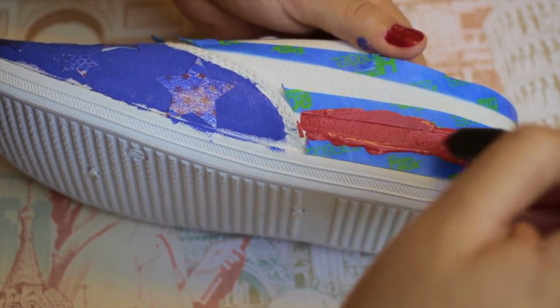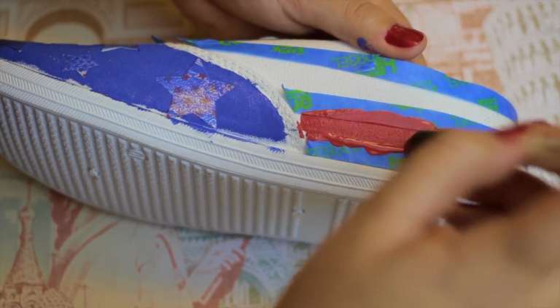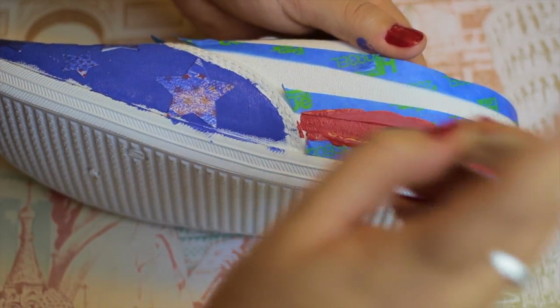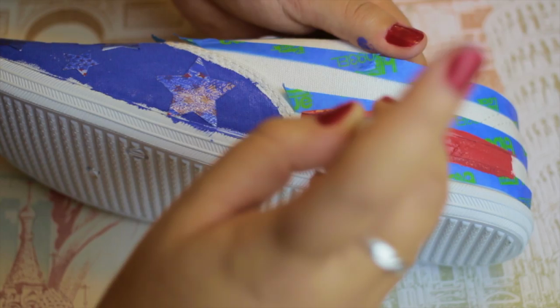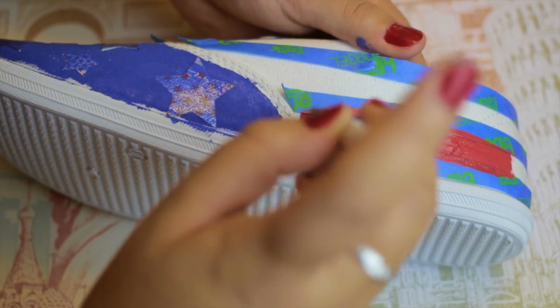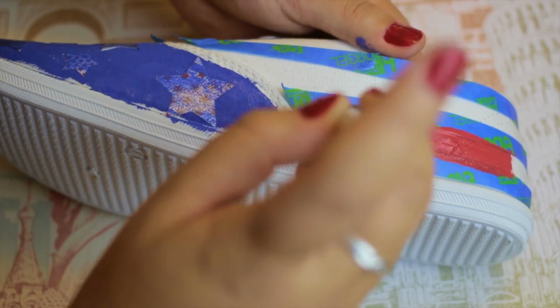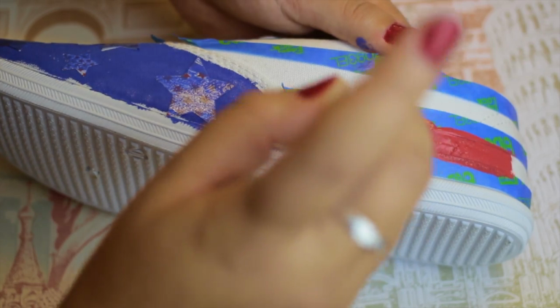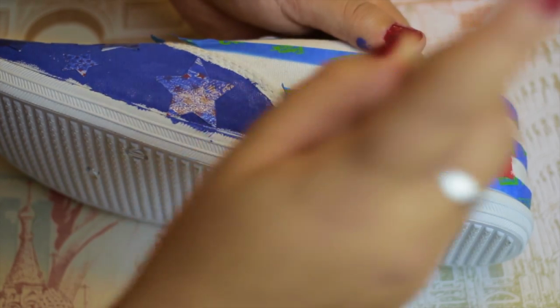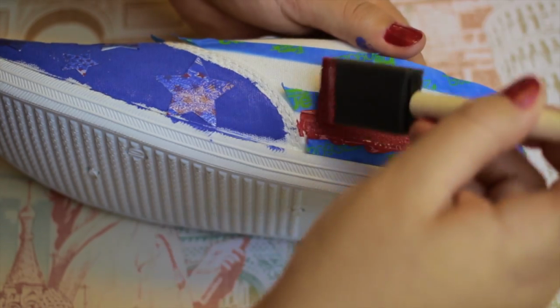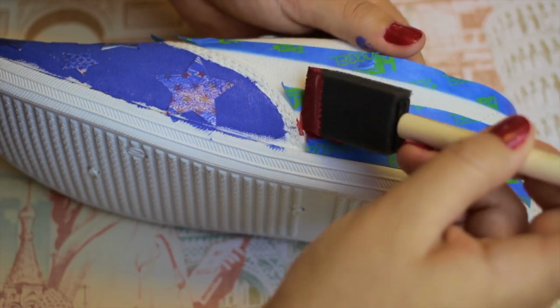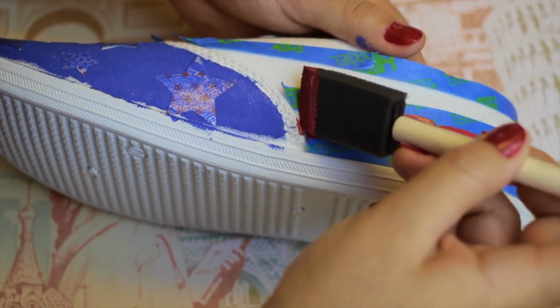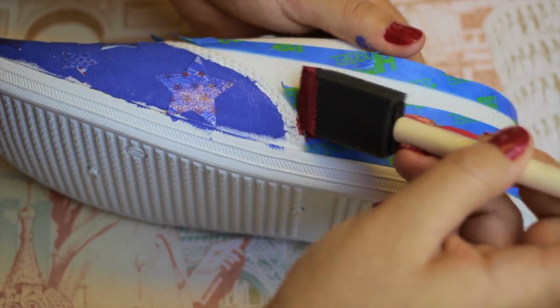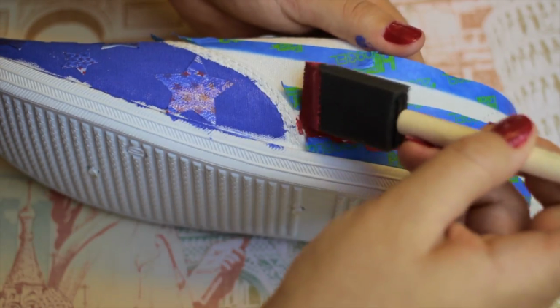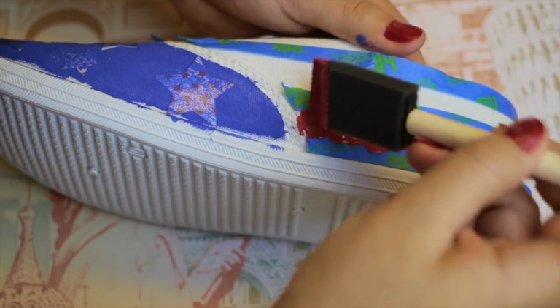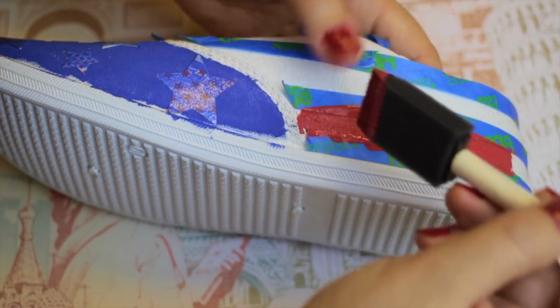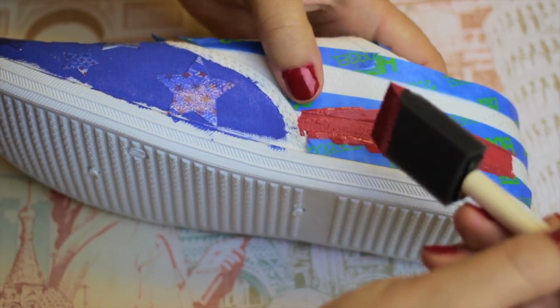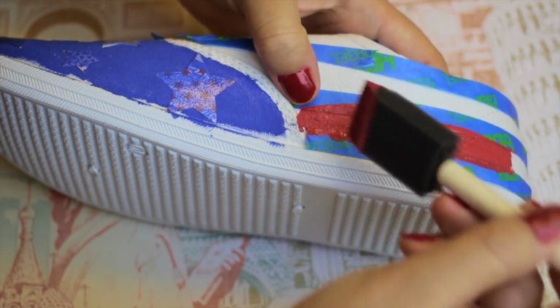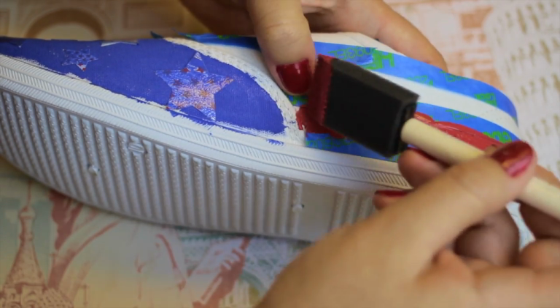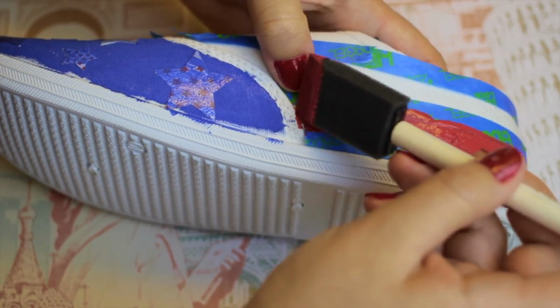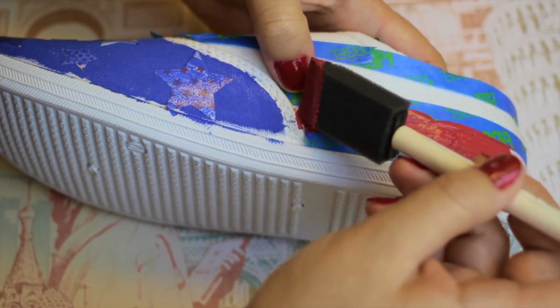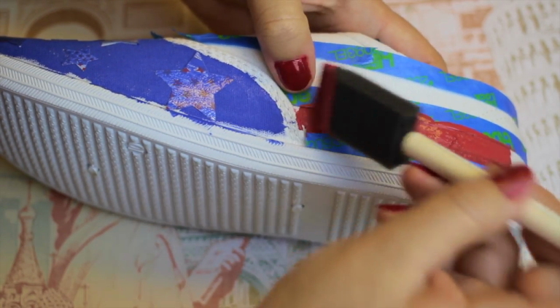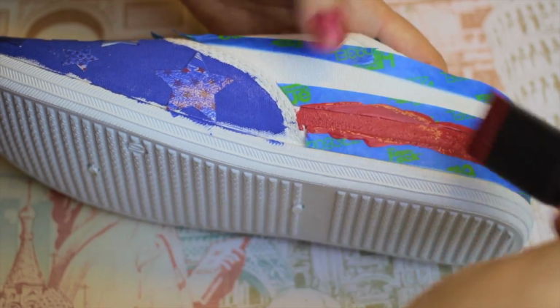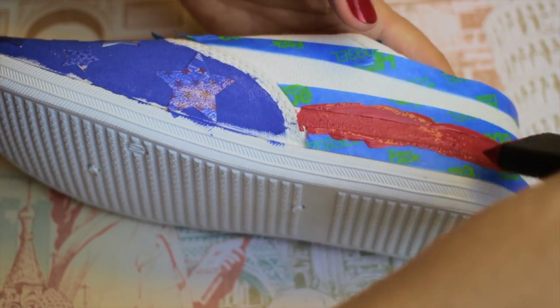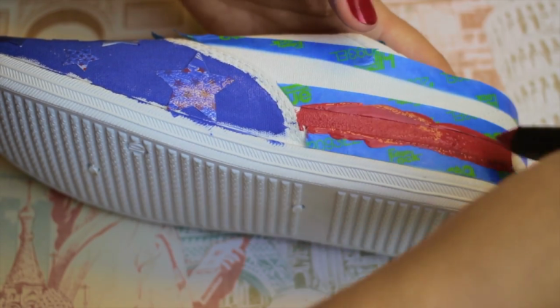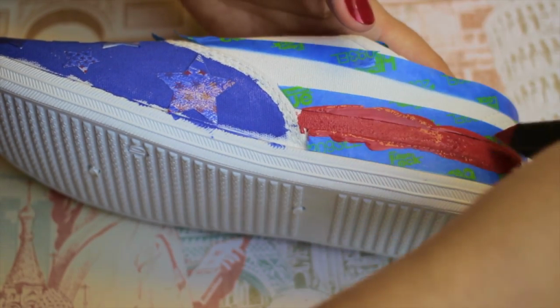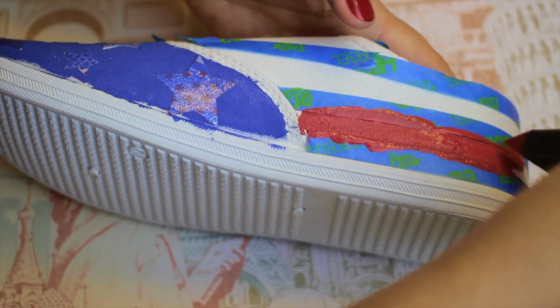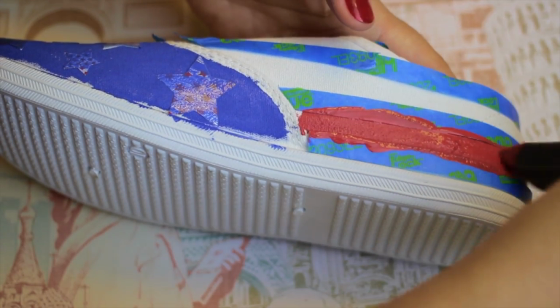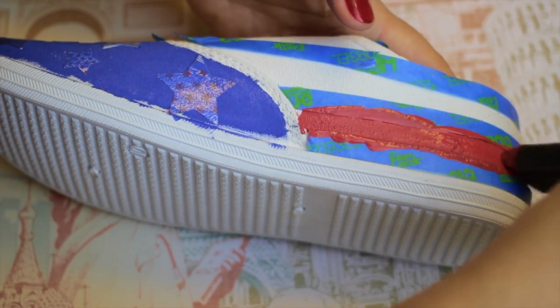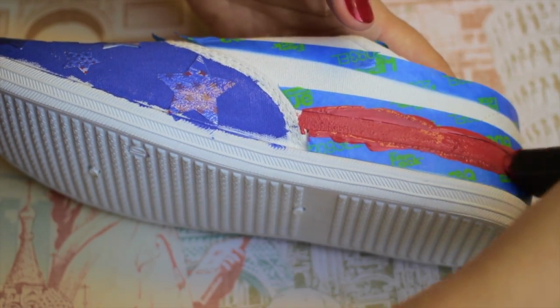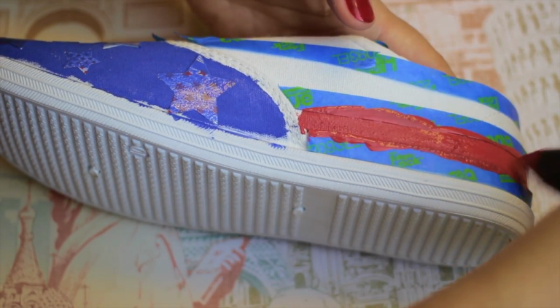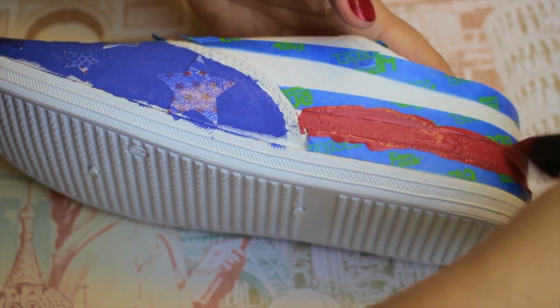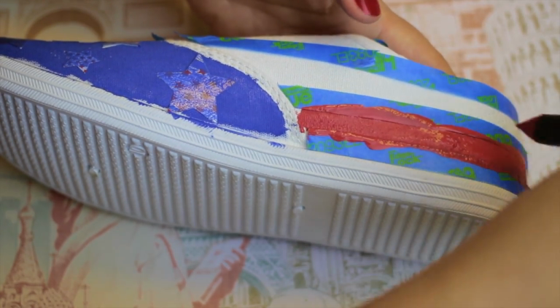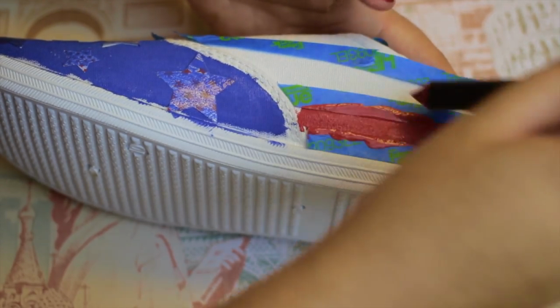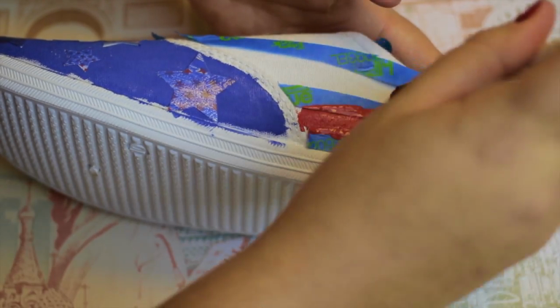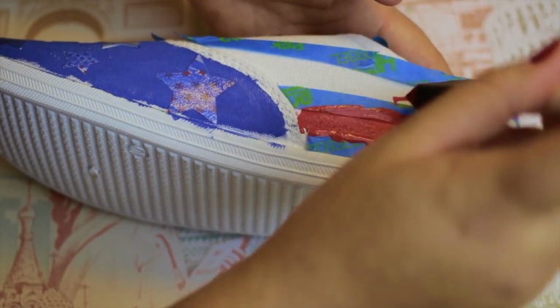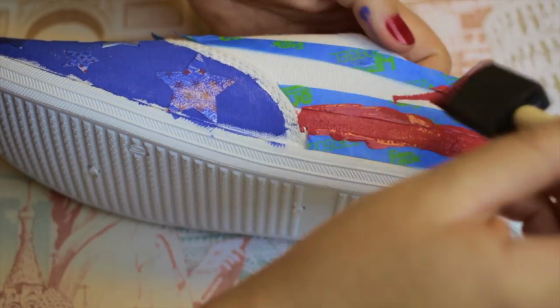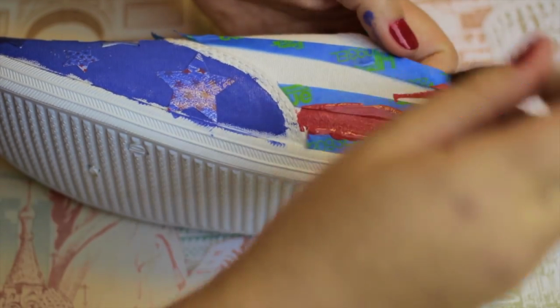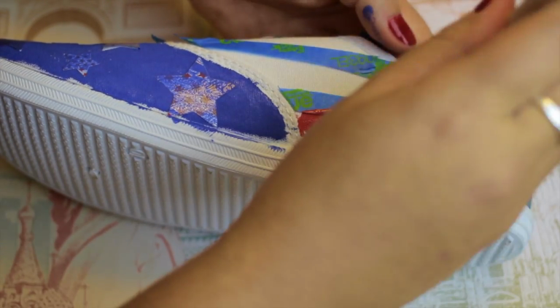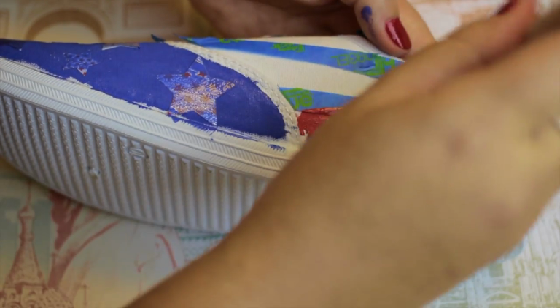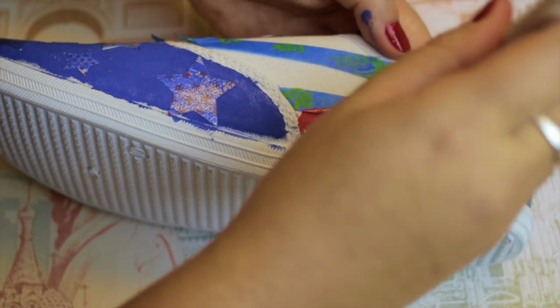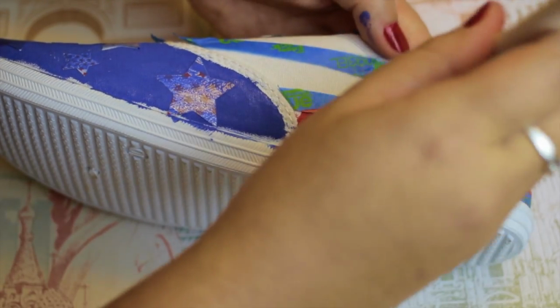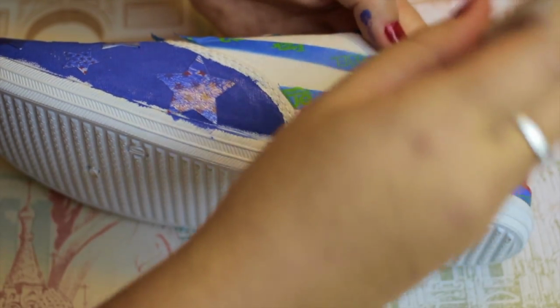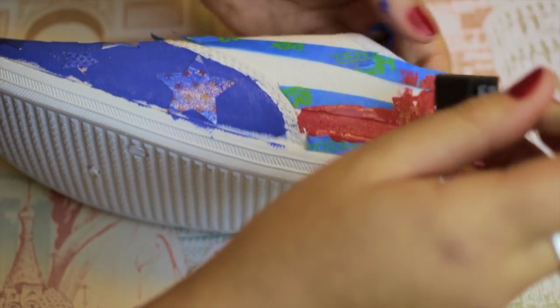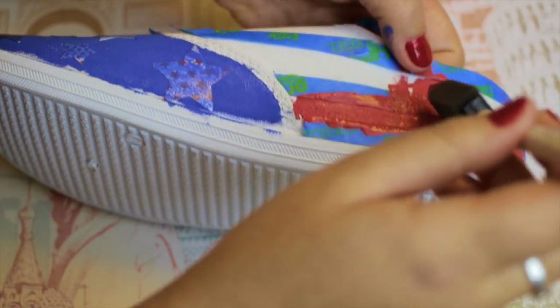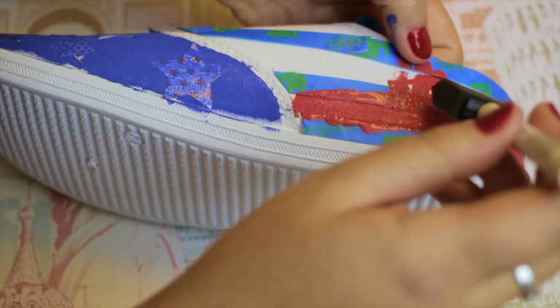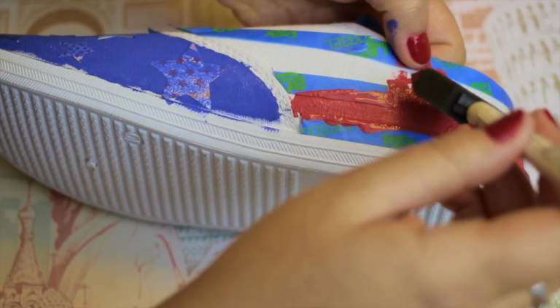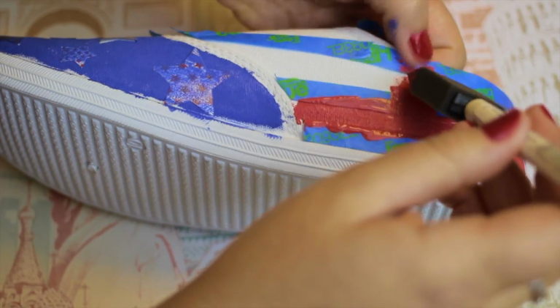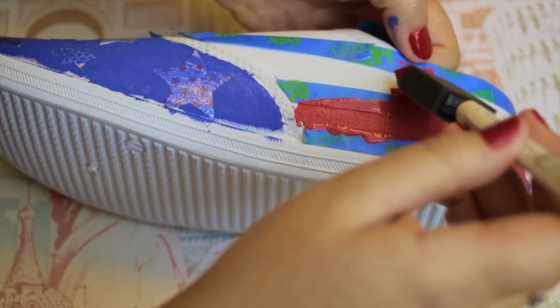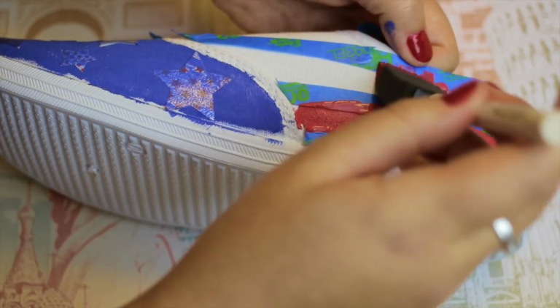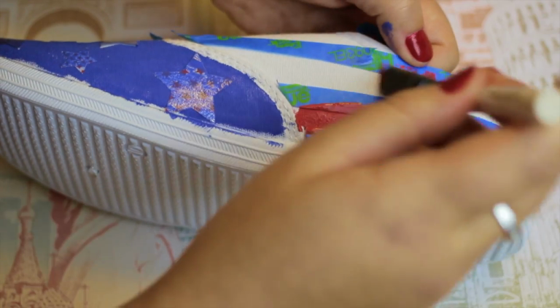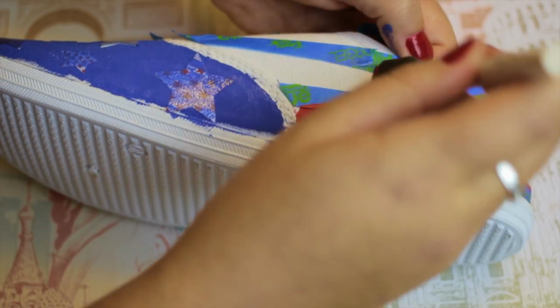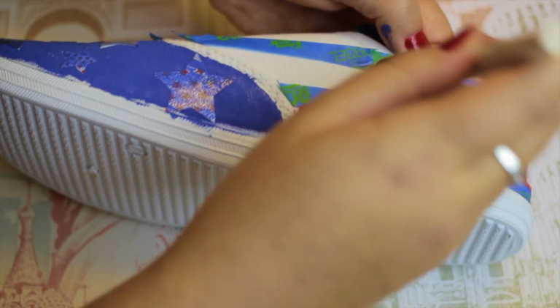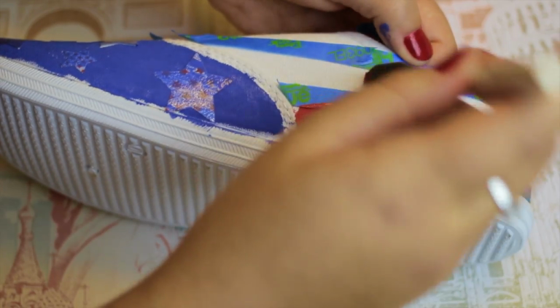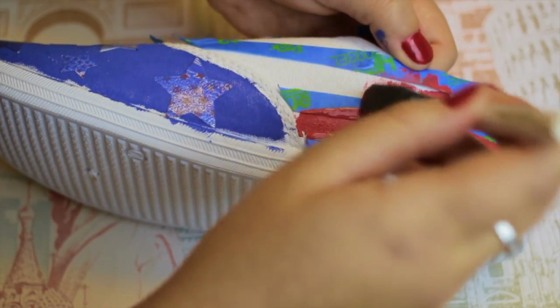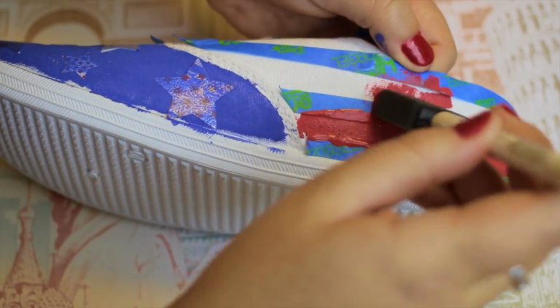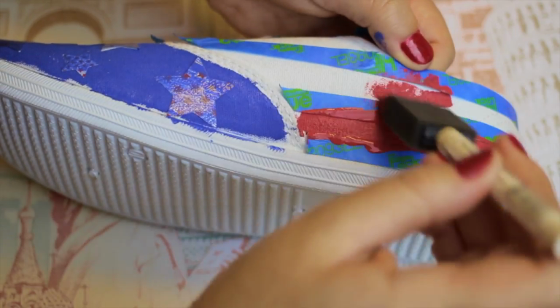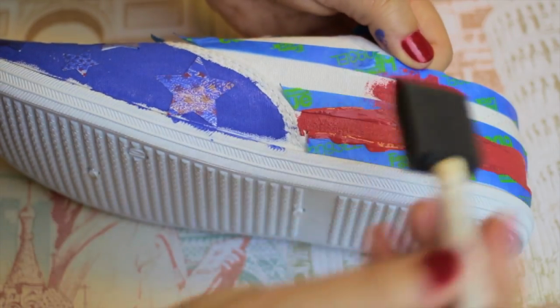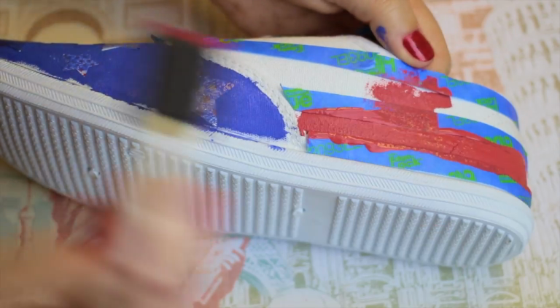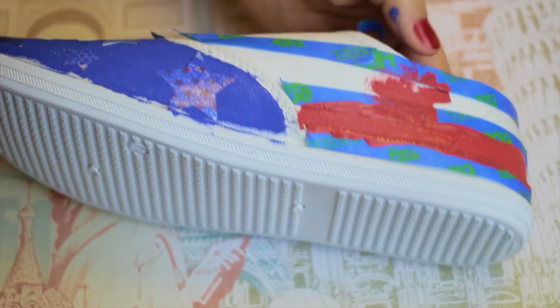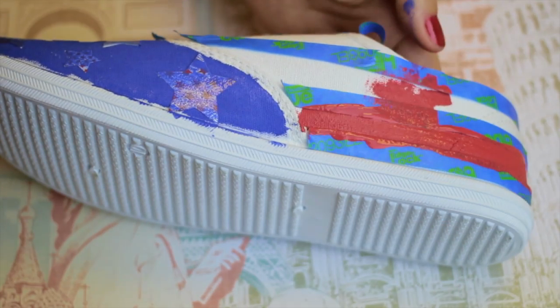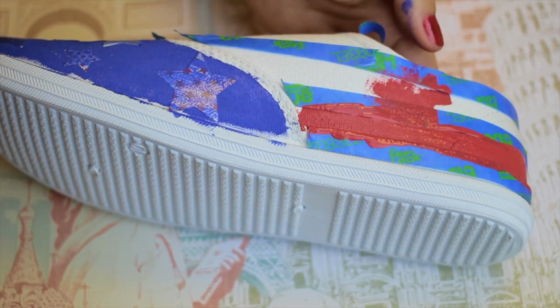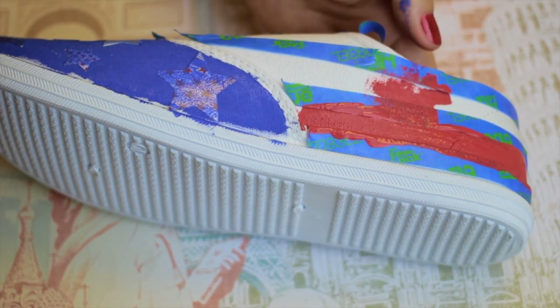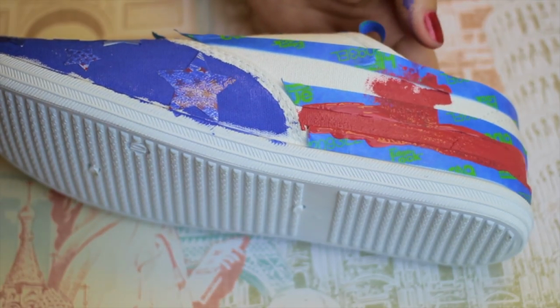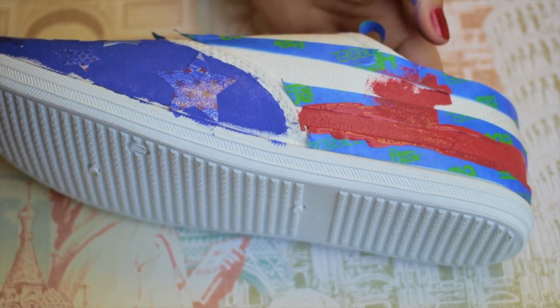Then once the blue is all done and dried, you're just going to be taking the red paint and painting the back half of the shoe — the red stripes.